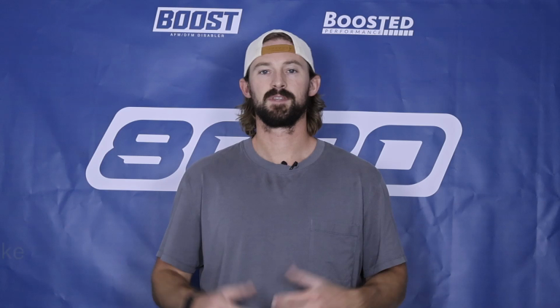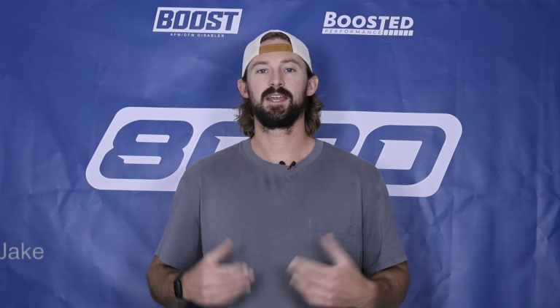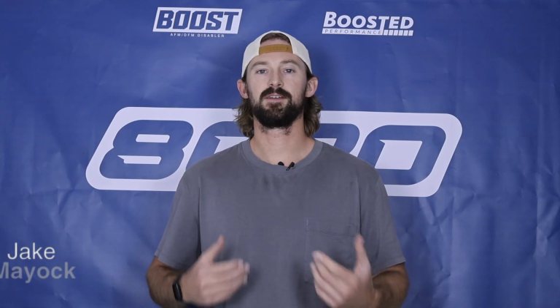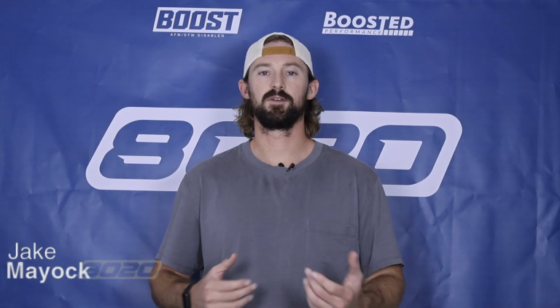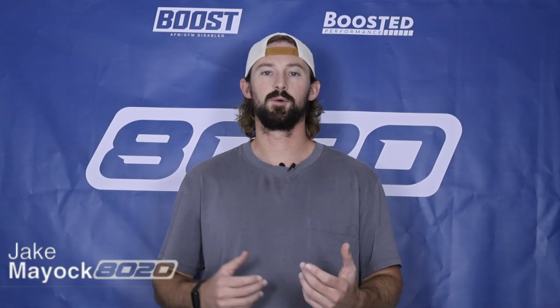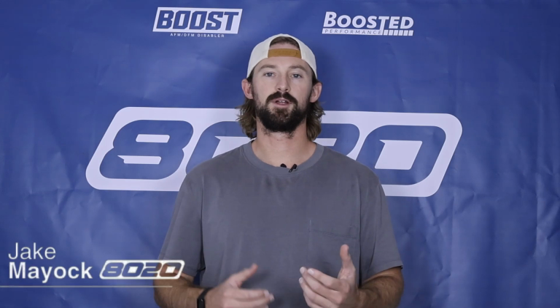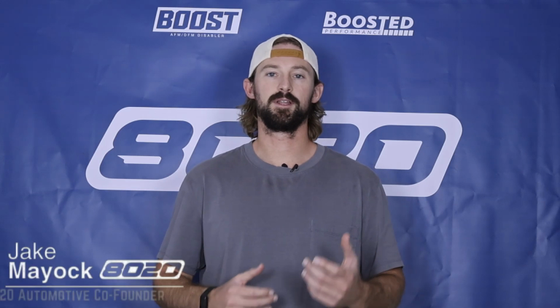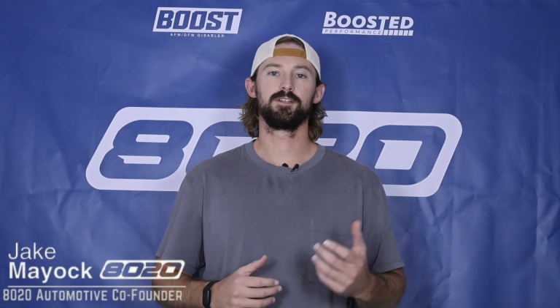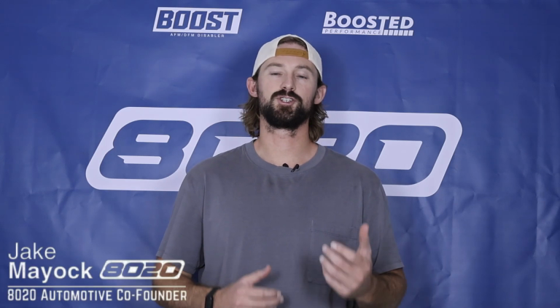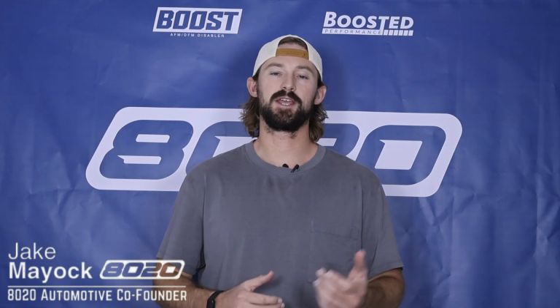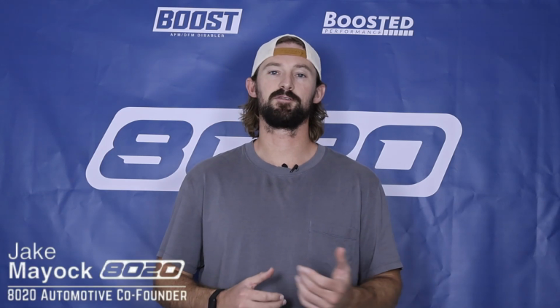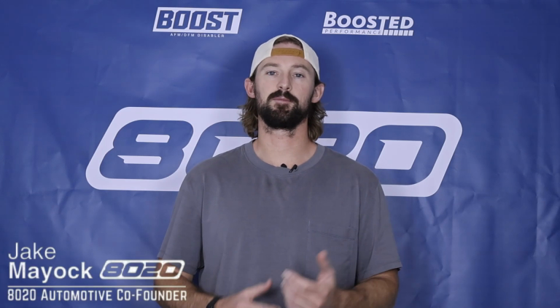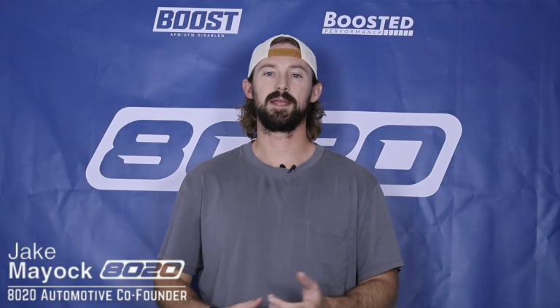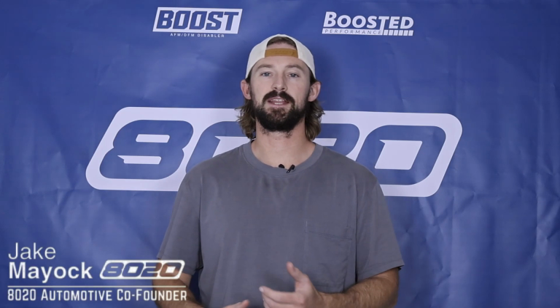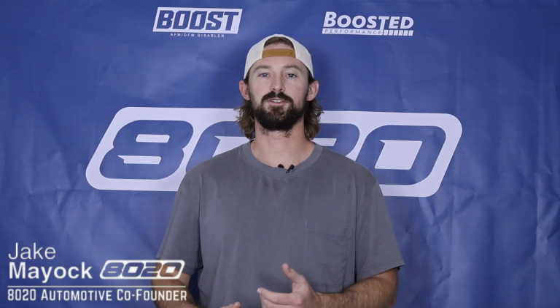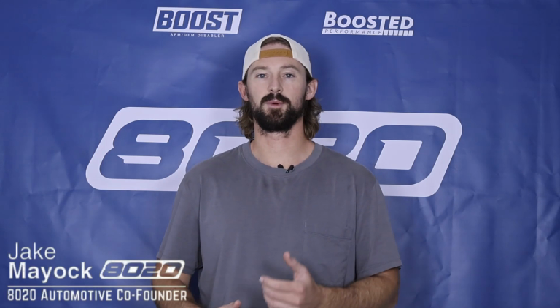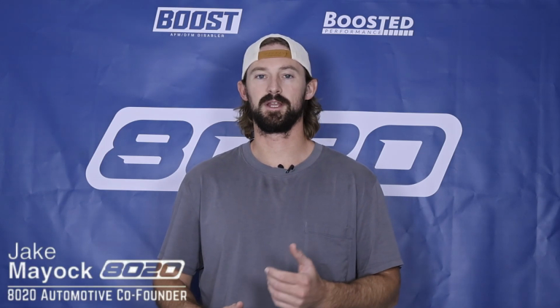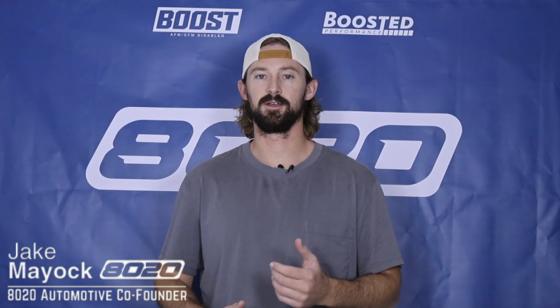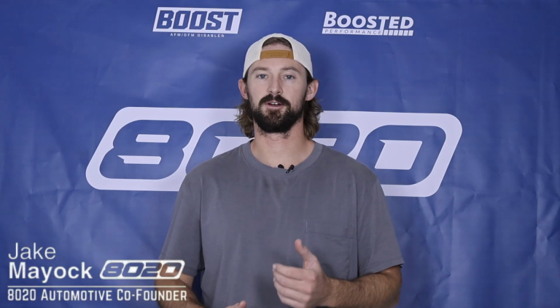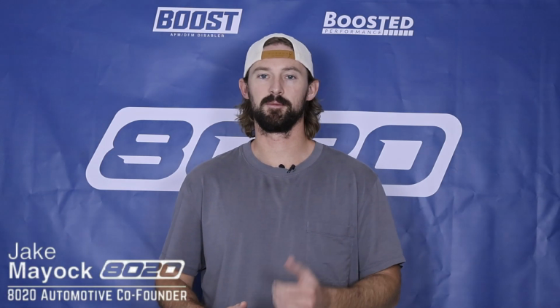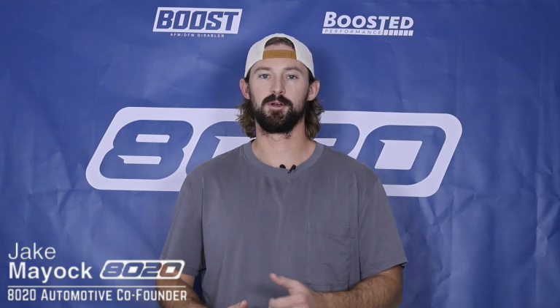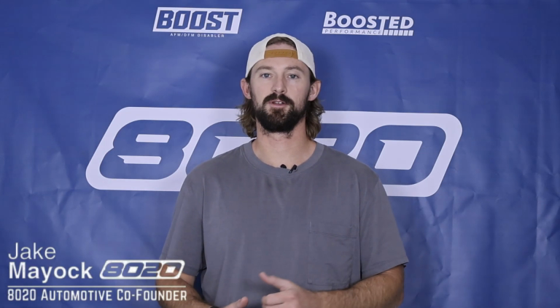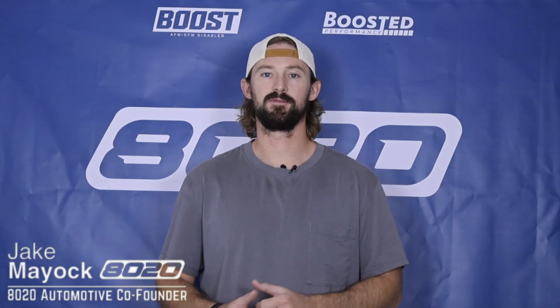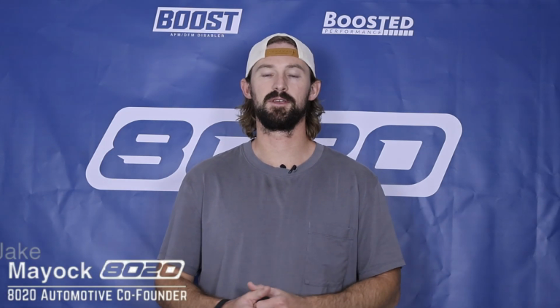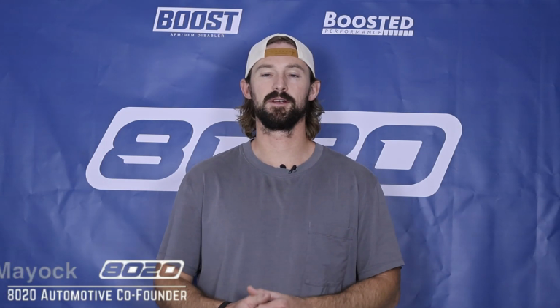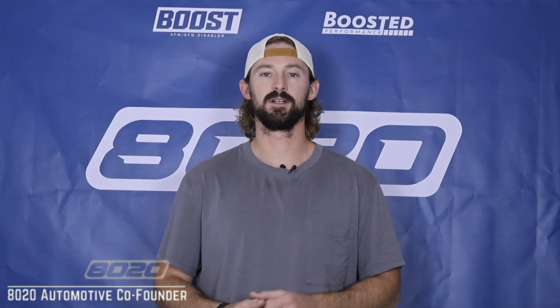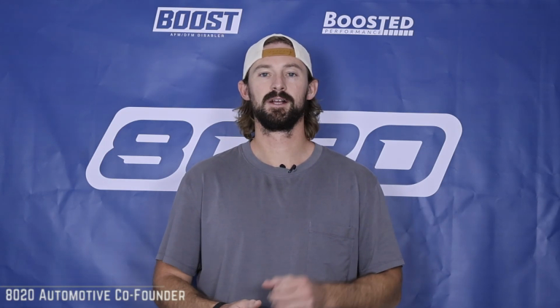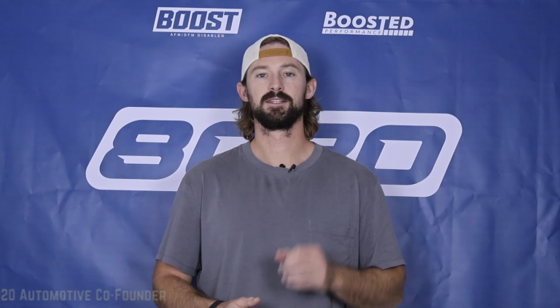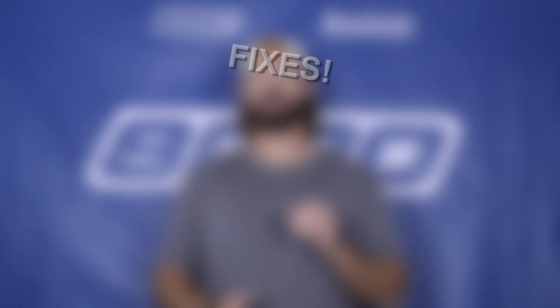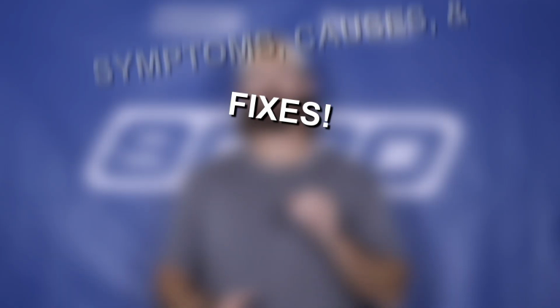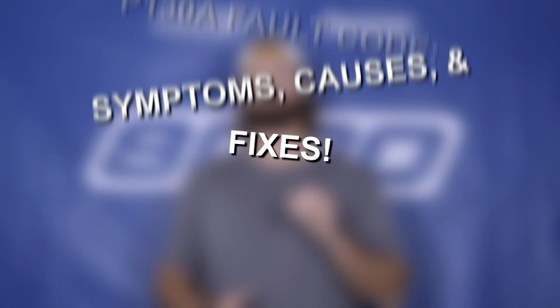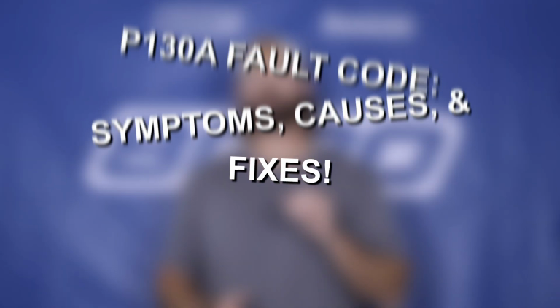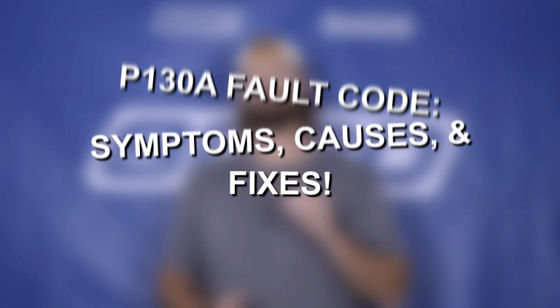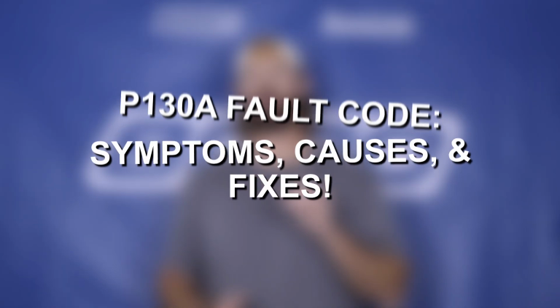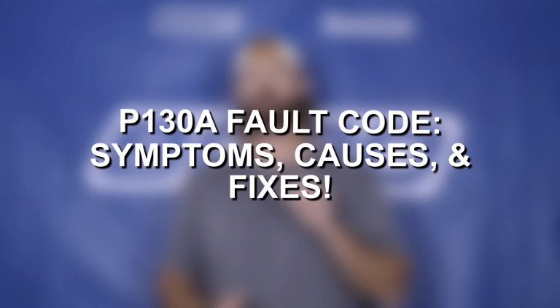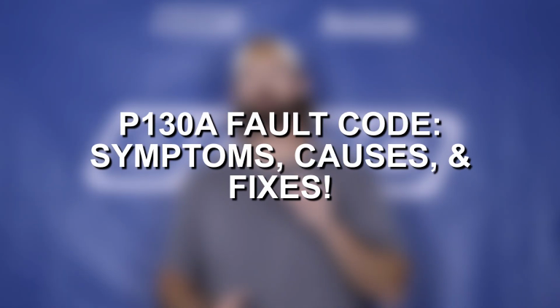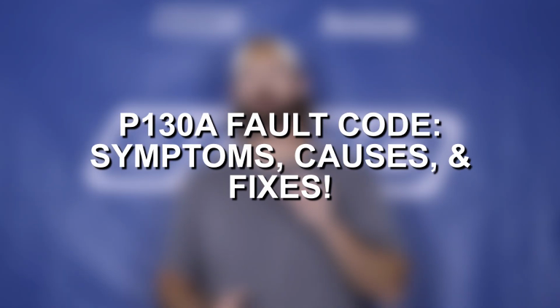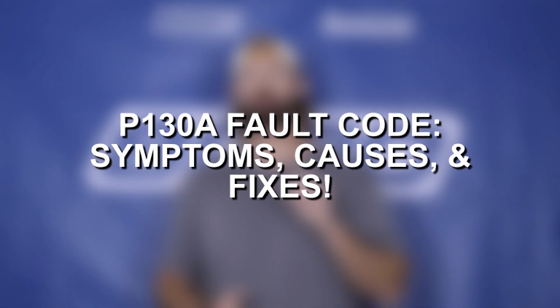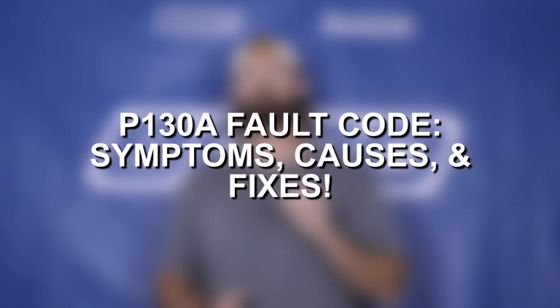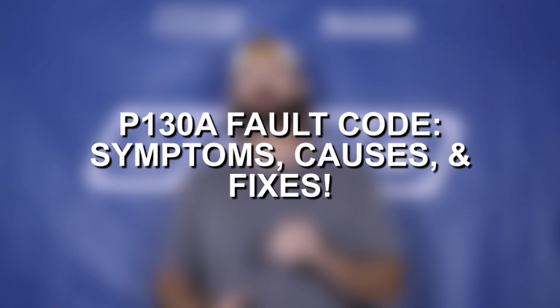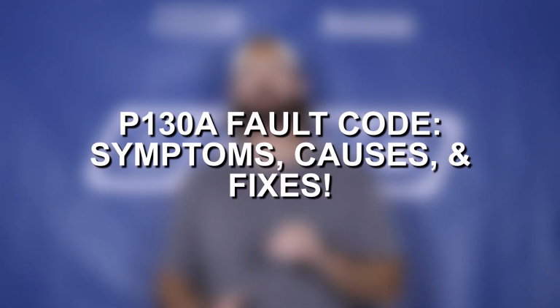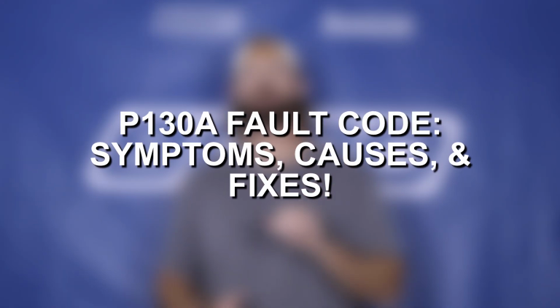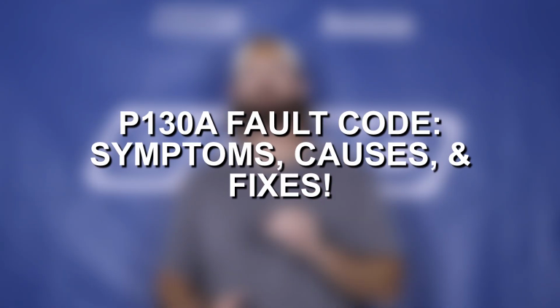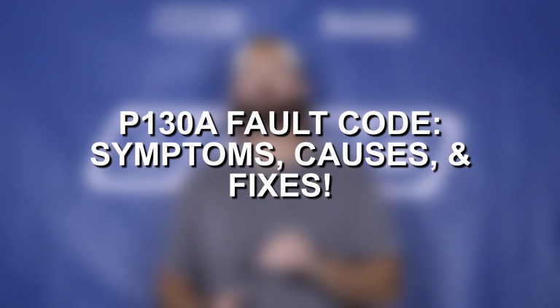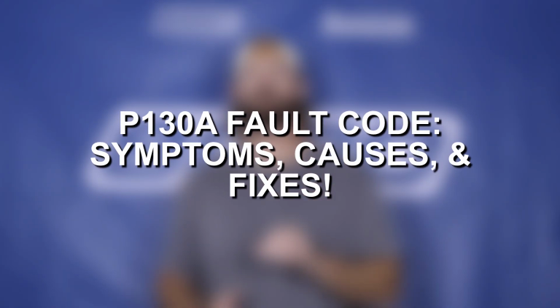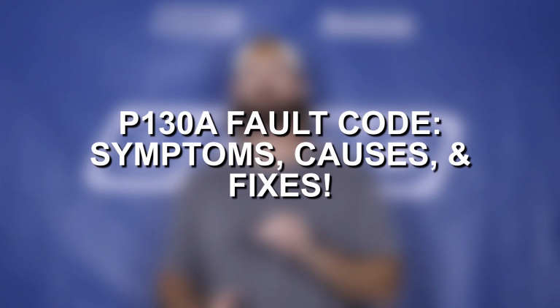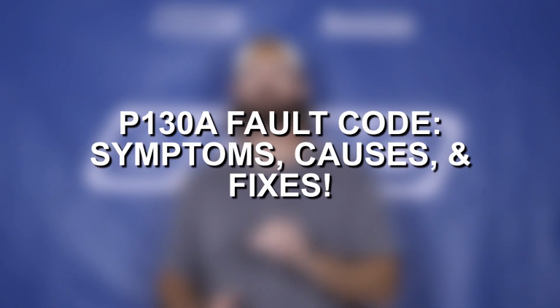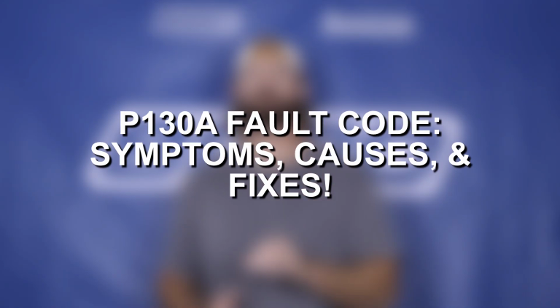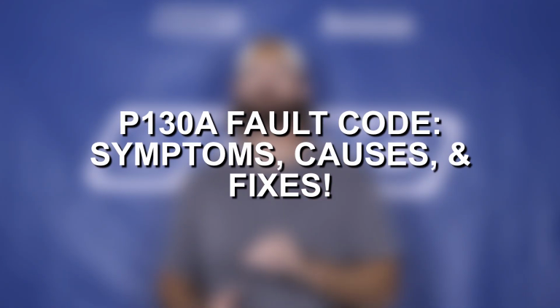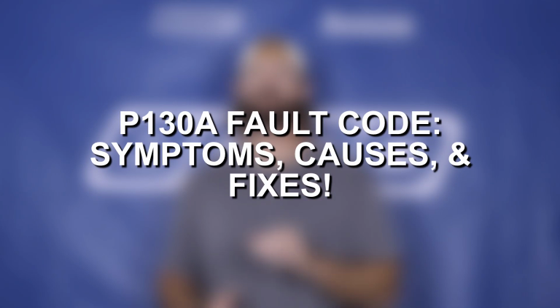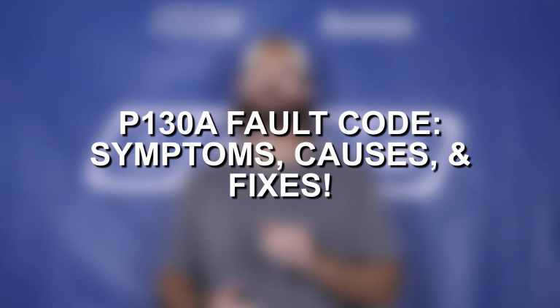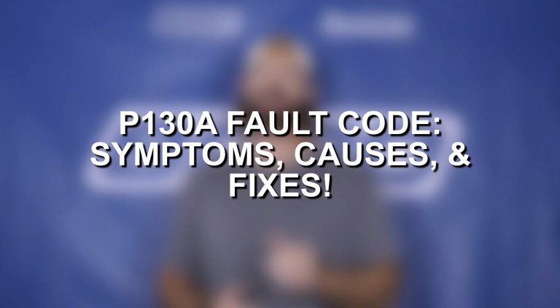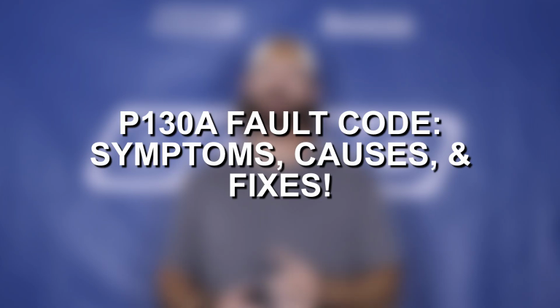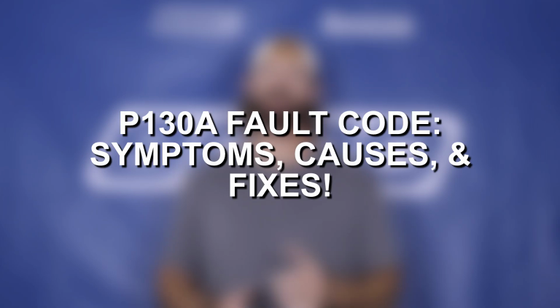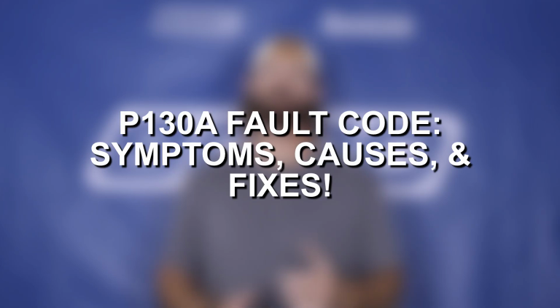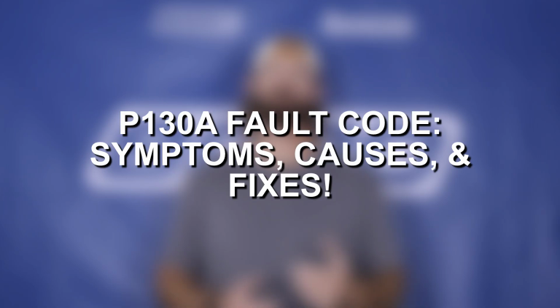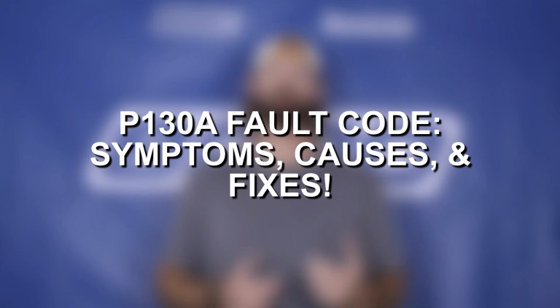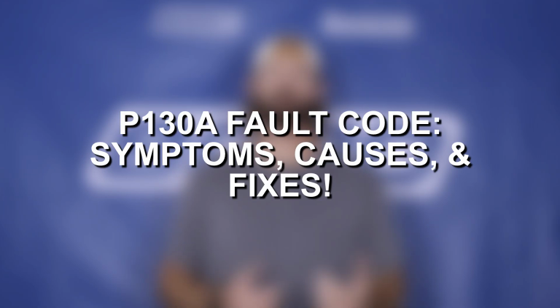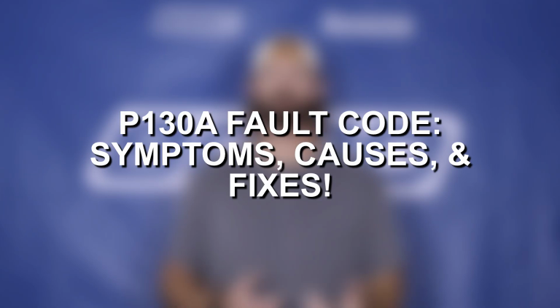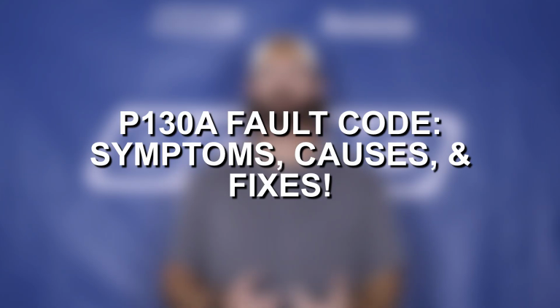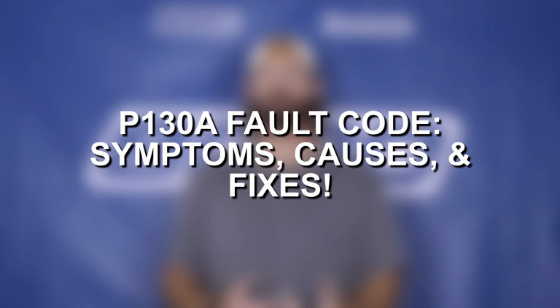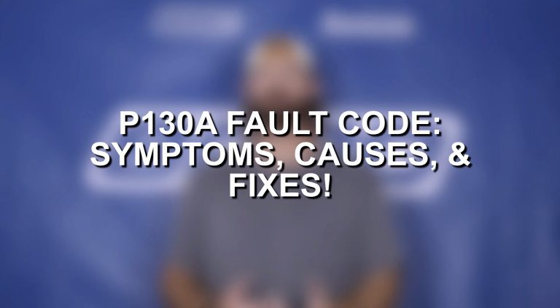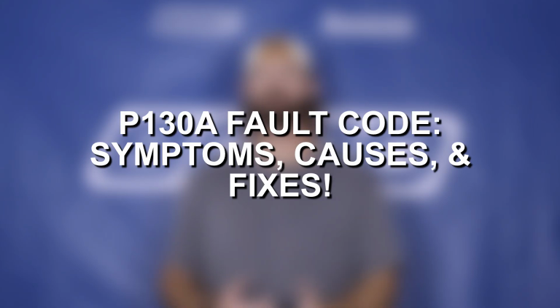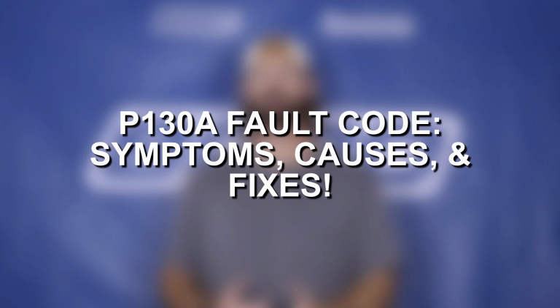Hey everyone, Jake from 8020 Automotive here. Today we're talking about P130A fault codes.